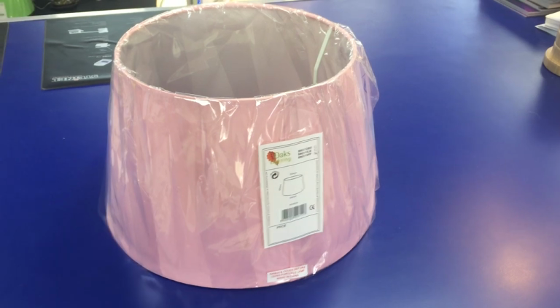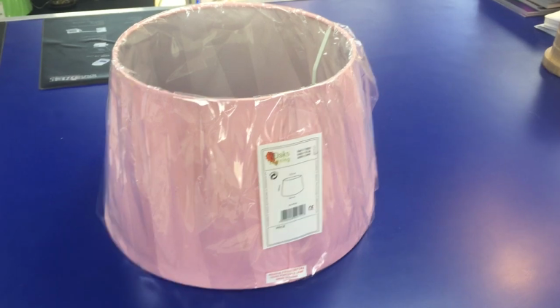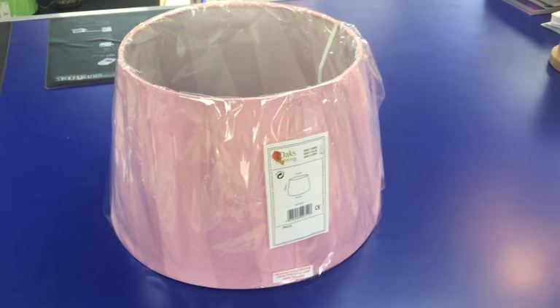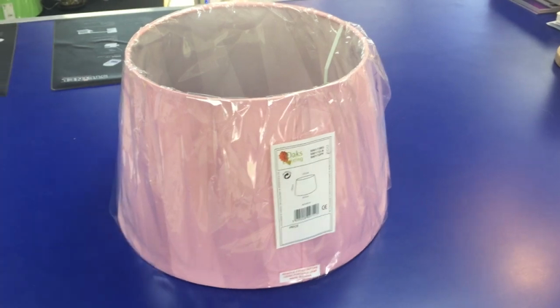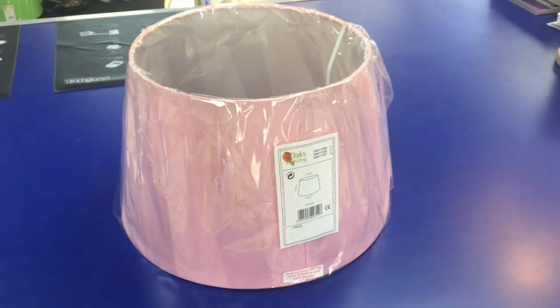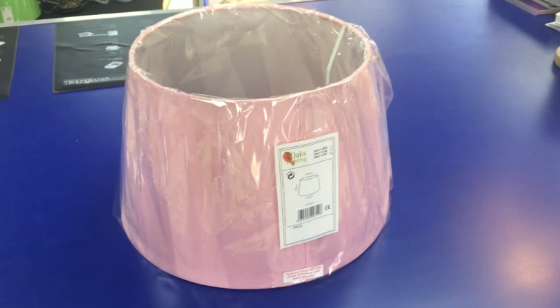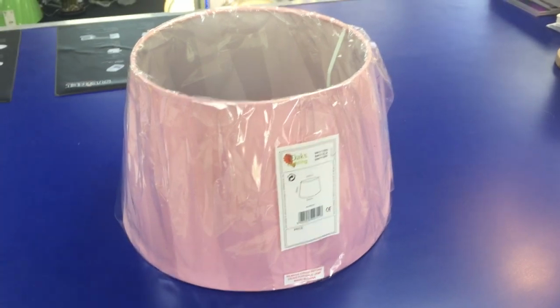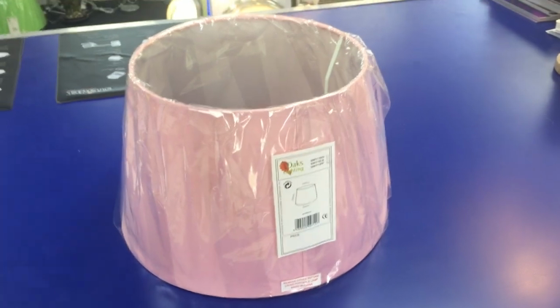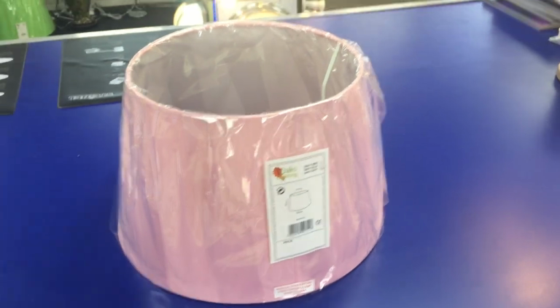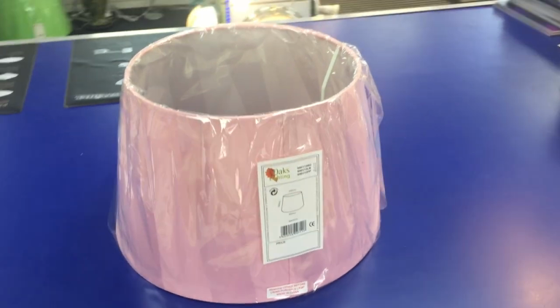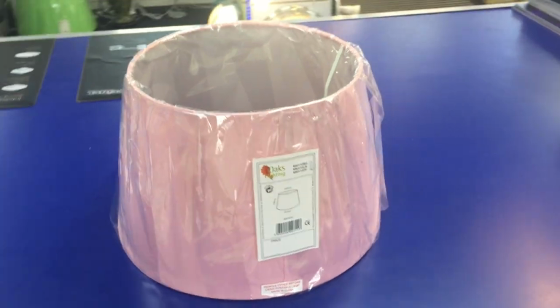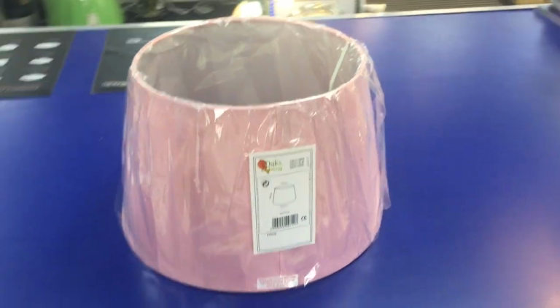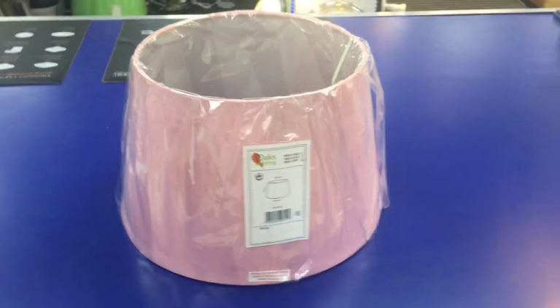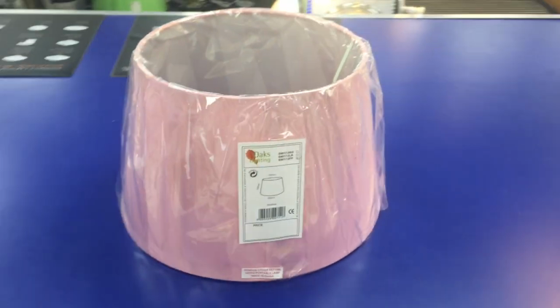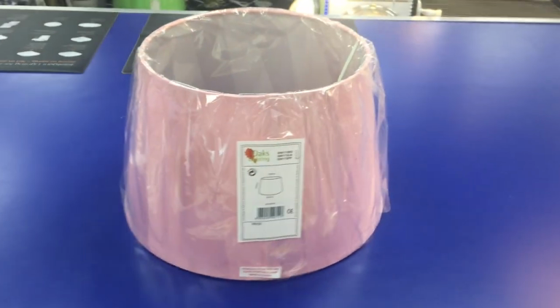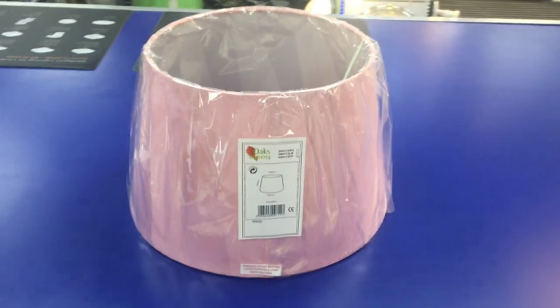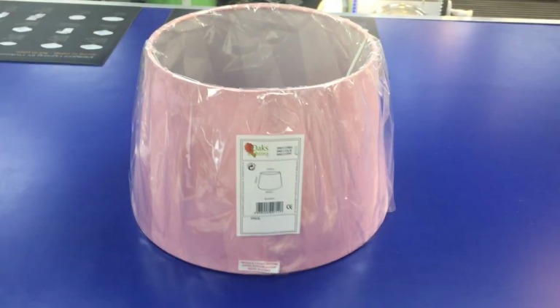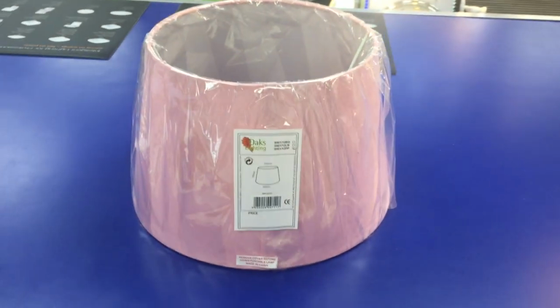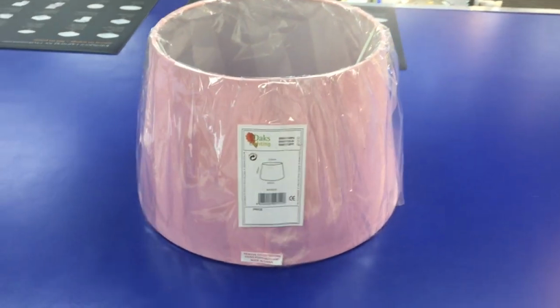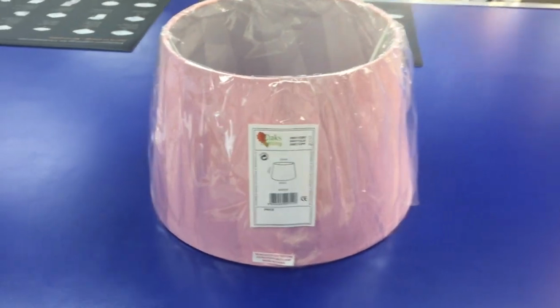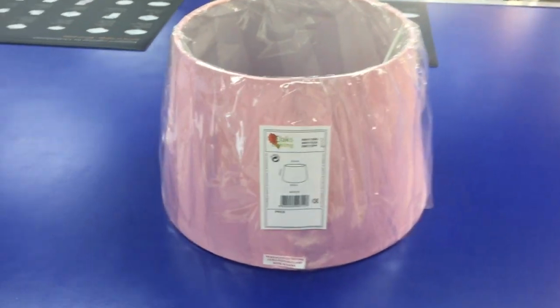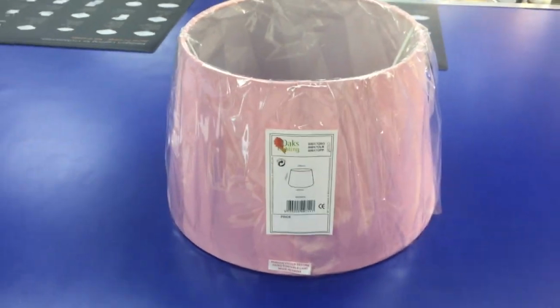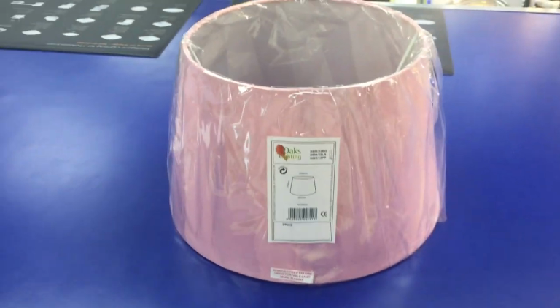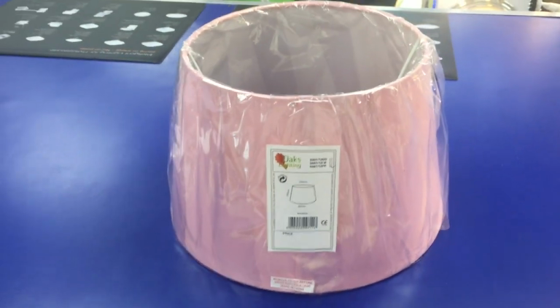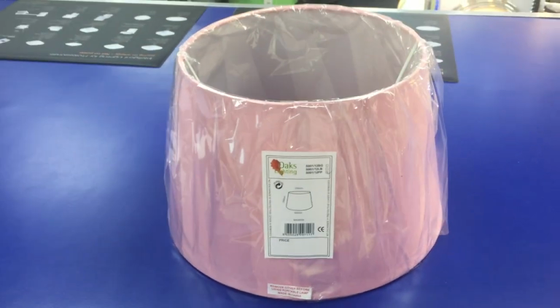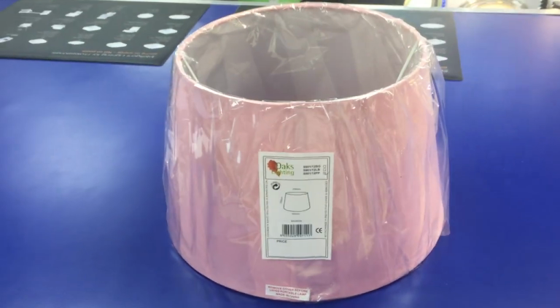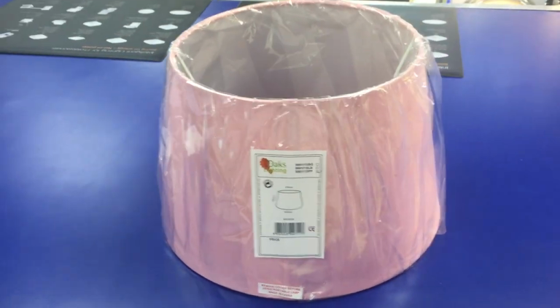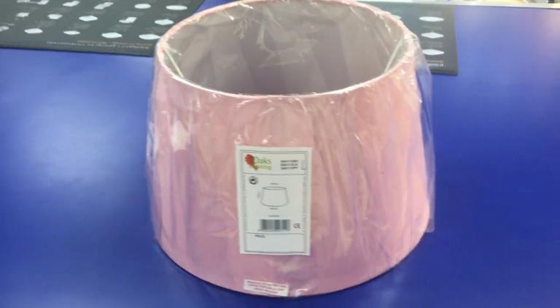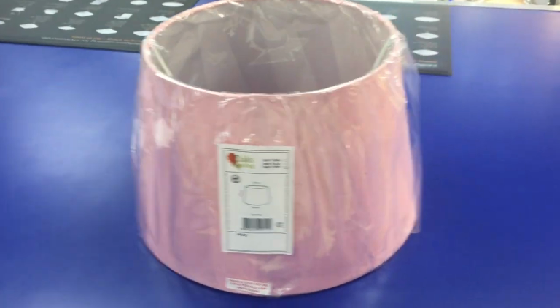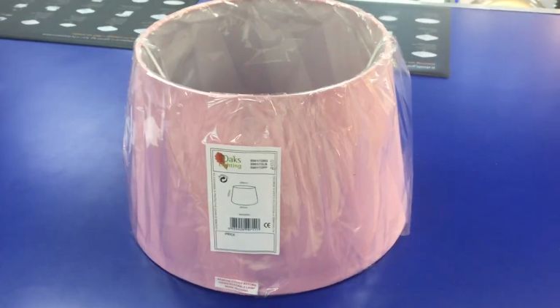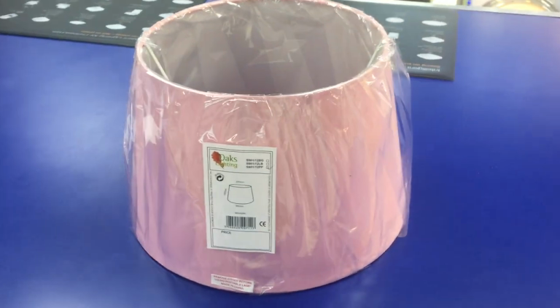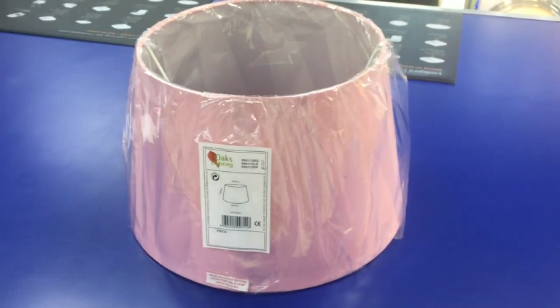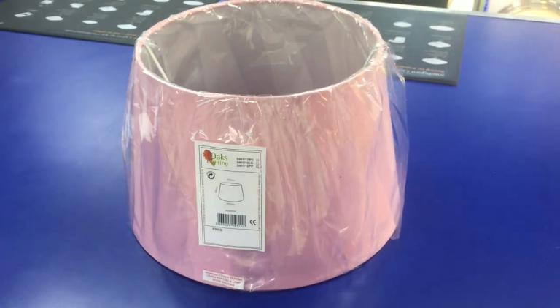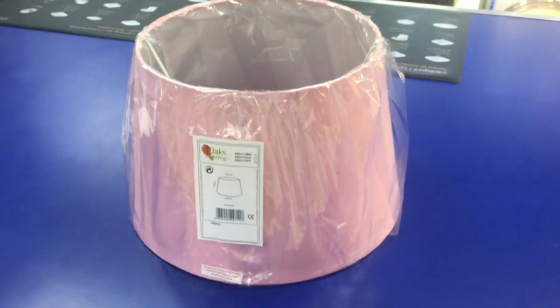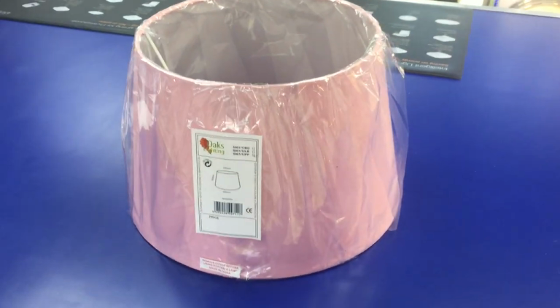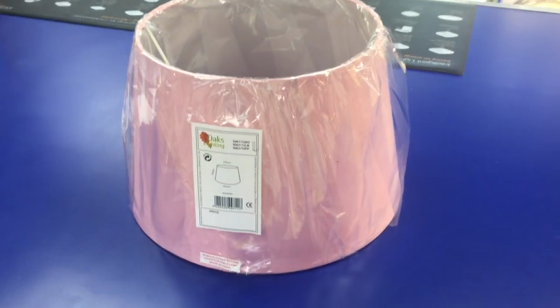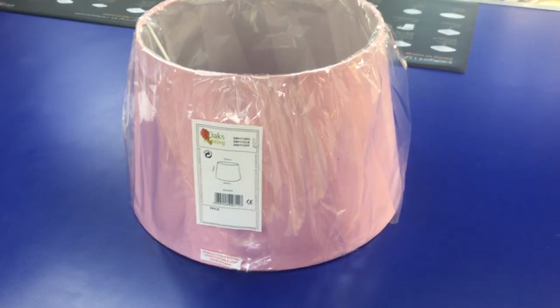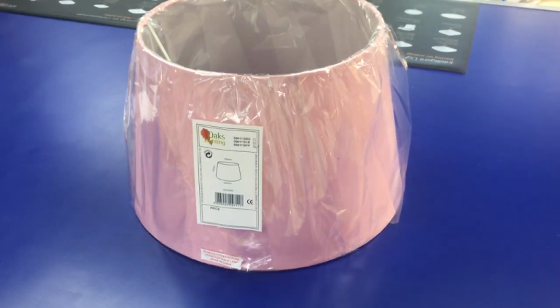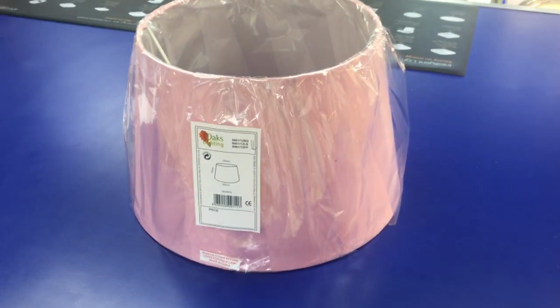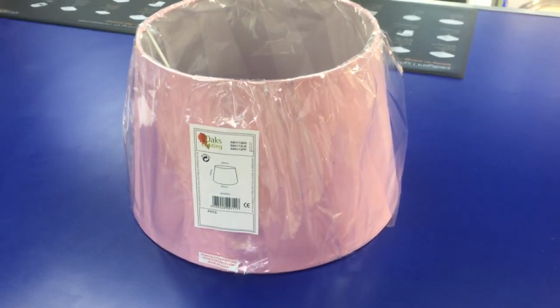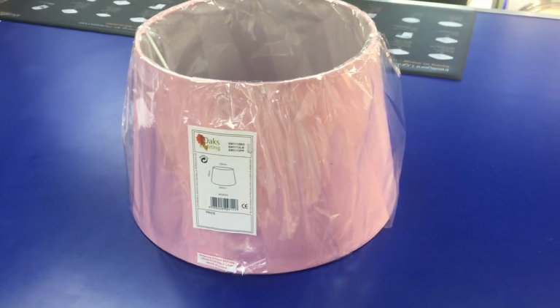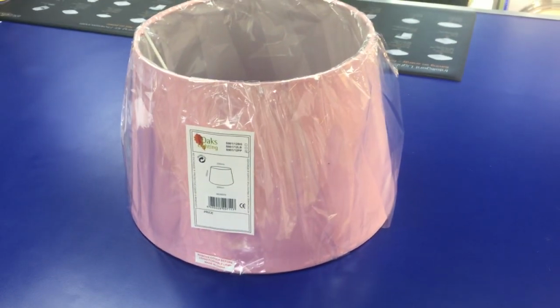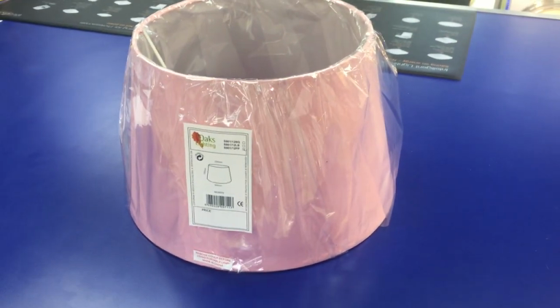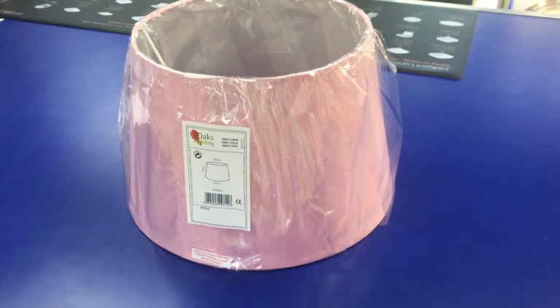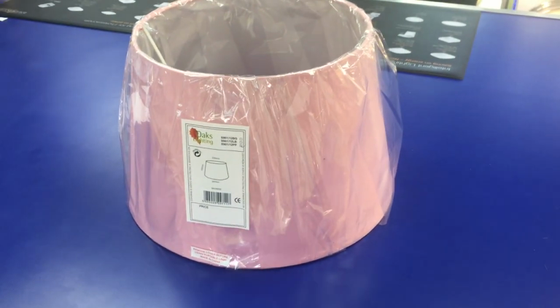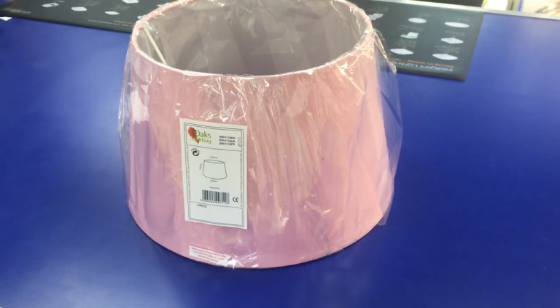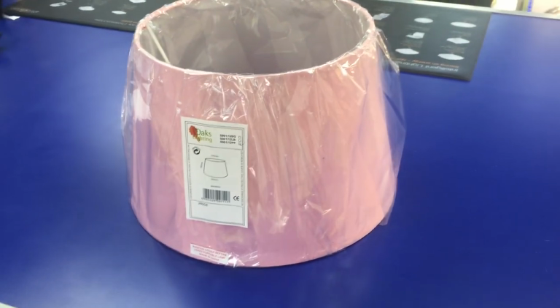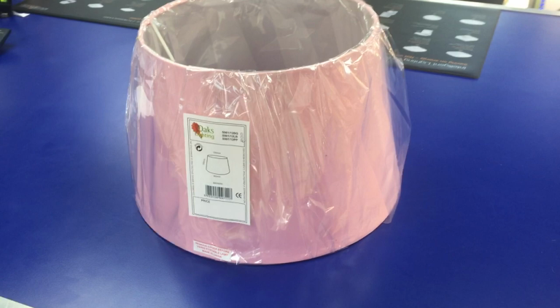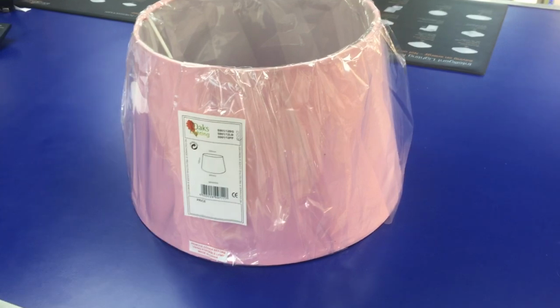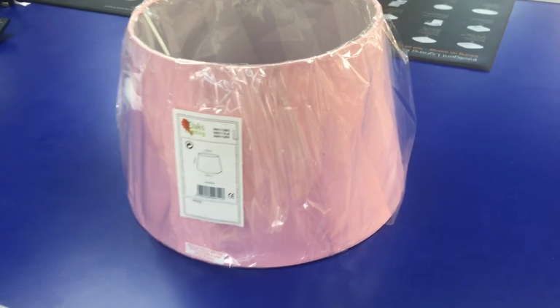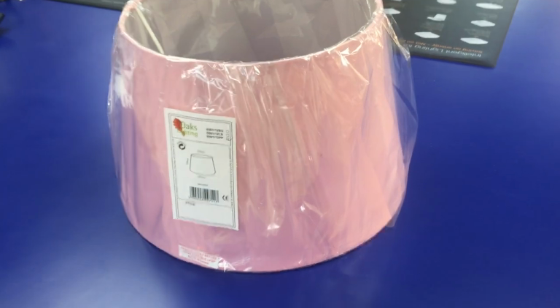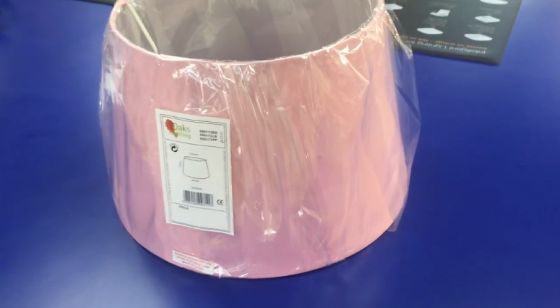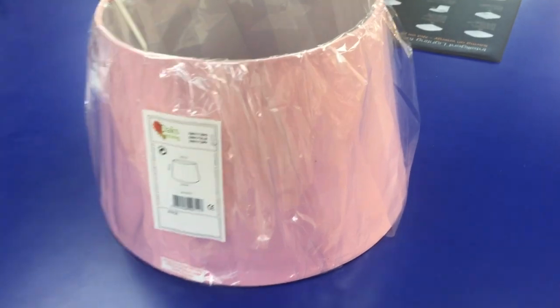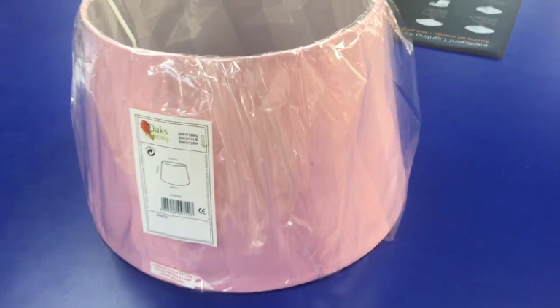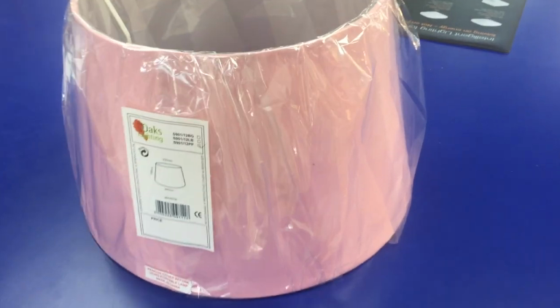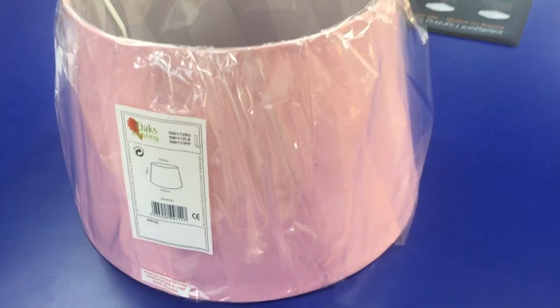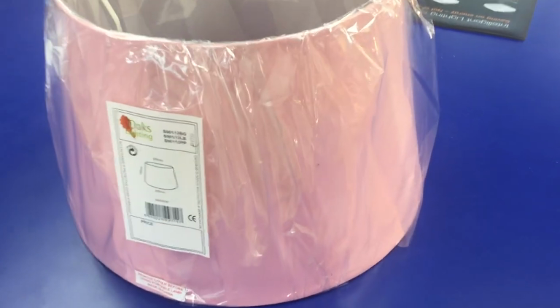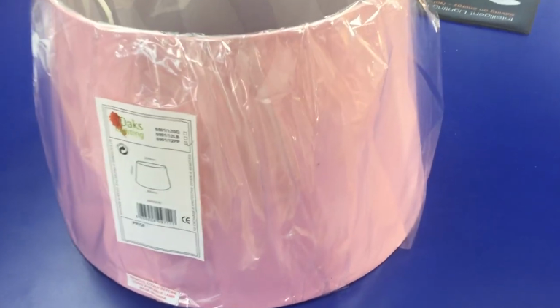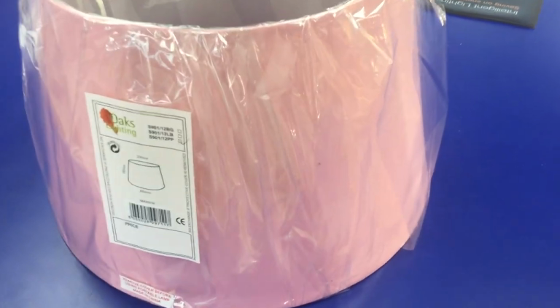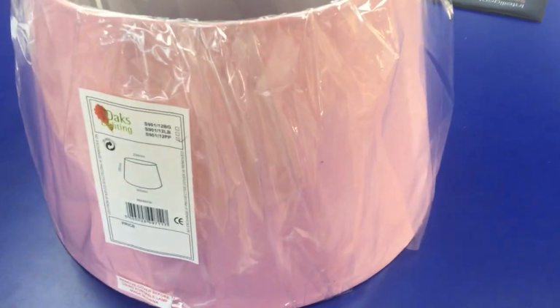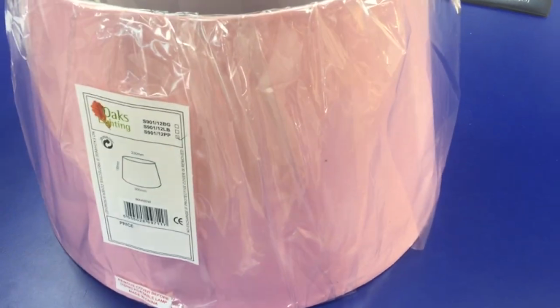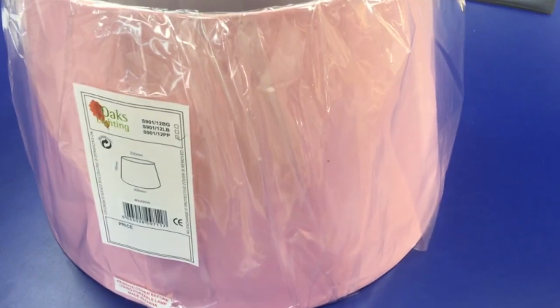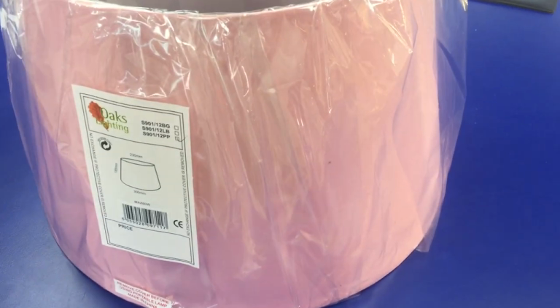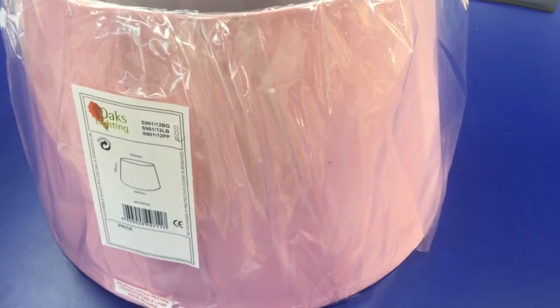Welcome to a video from The Internet Retailer. This video is for a 12 inch drum lampshade from Oaks Lighting. As you can see, this one is in the pale pink colour.